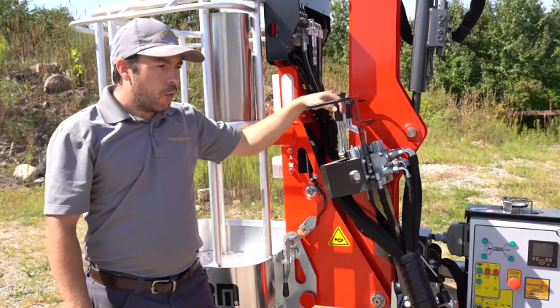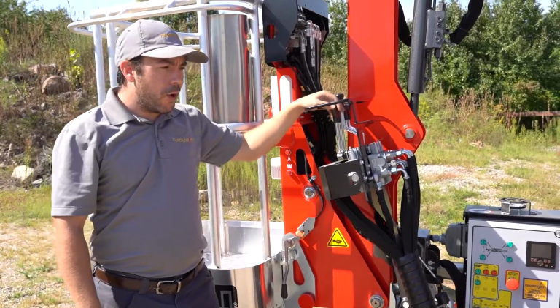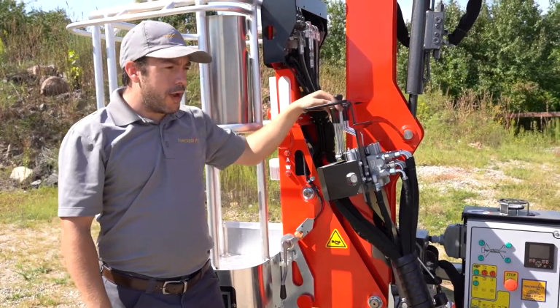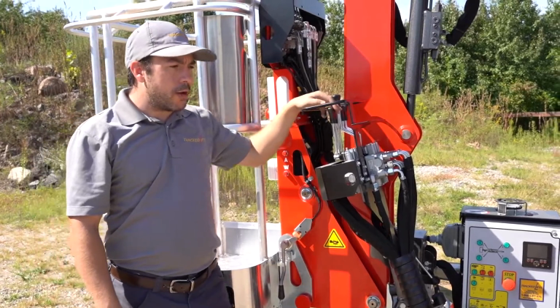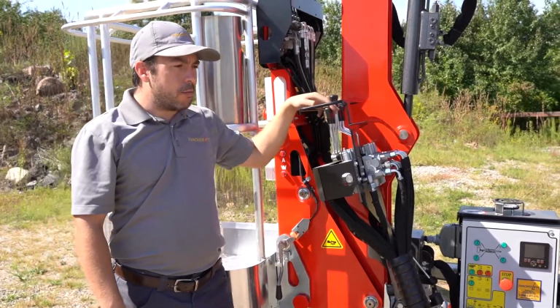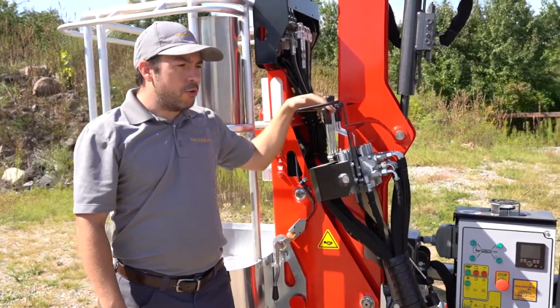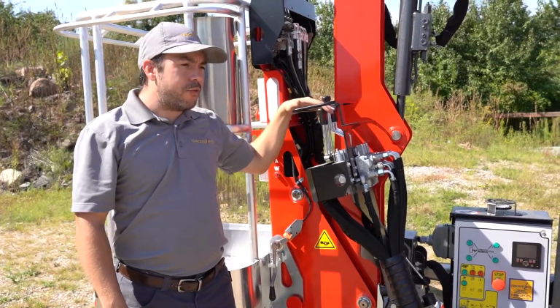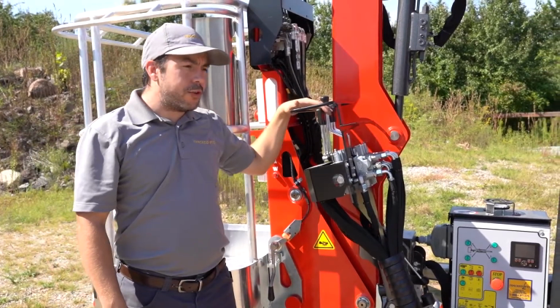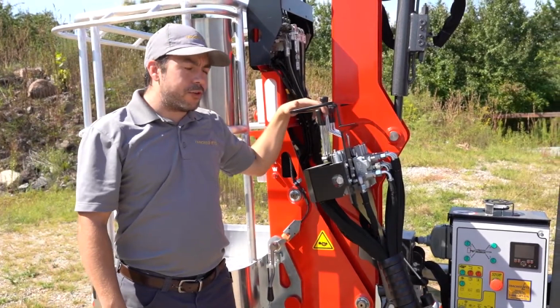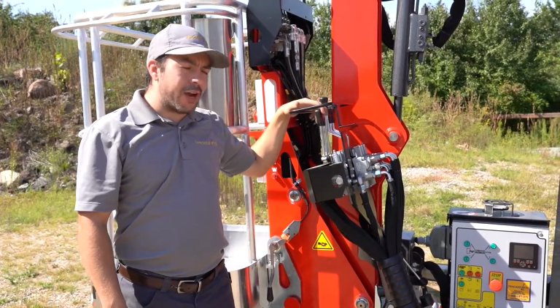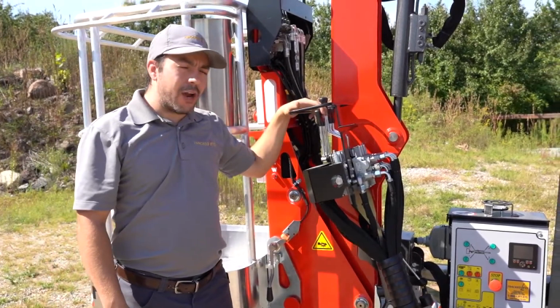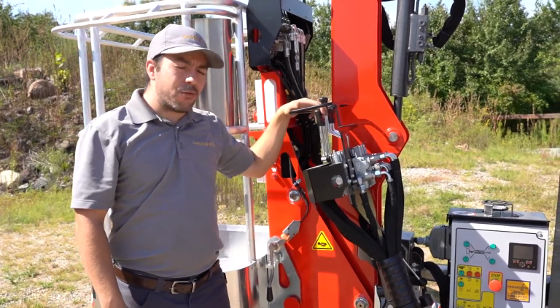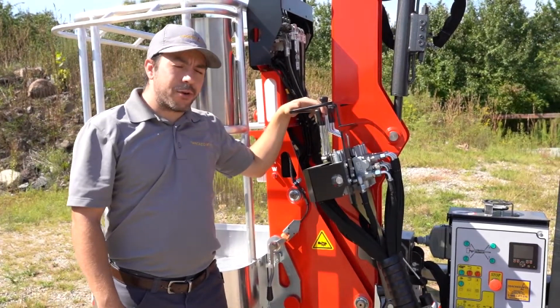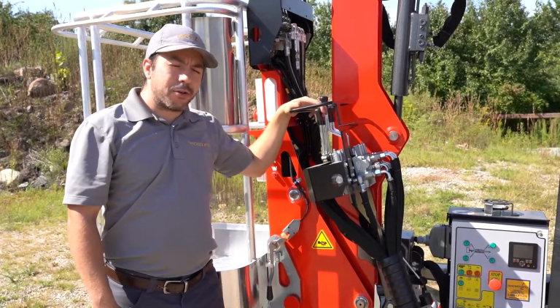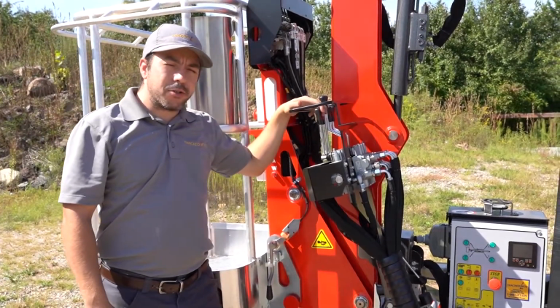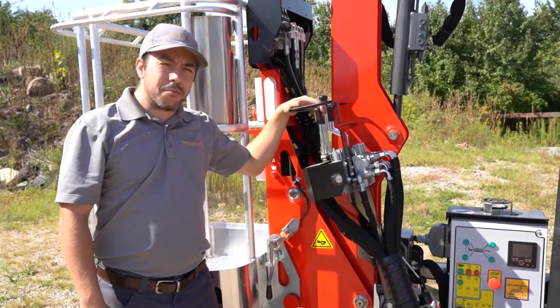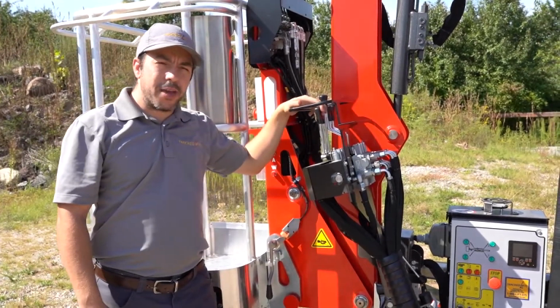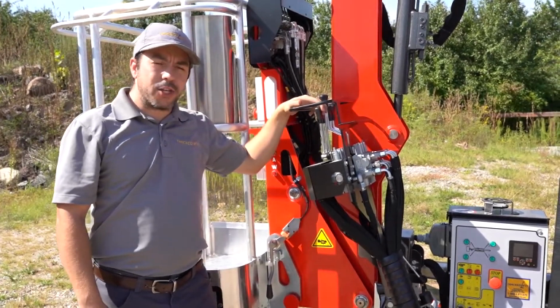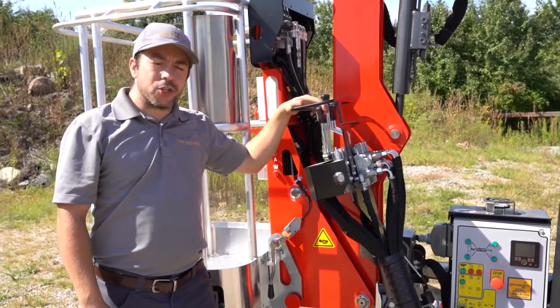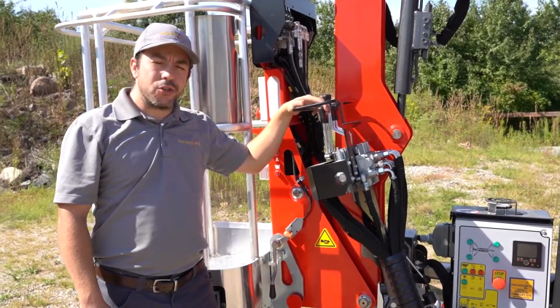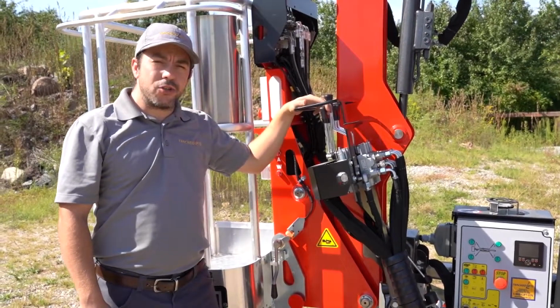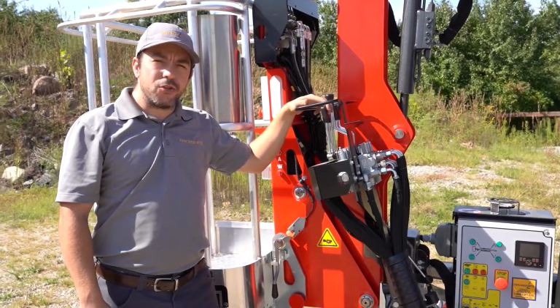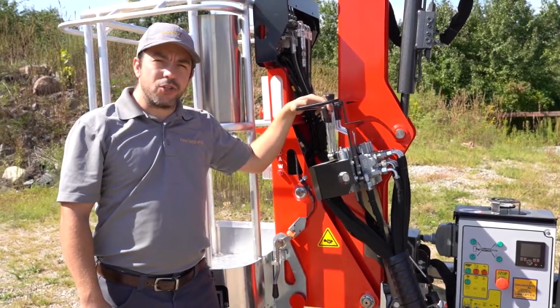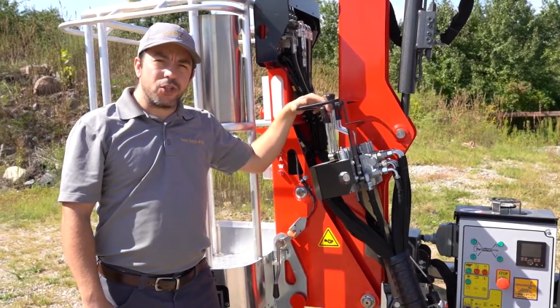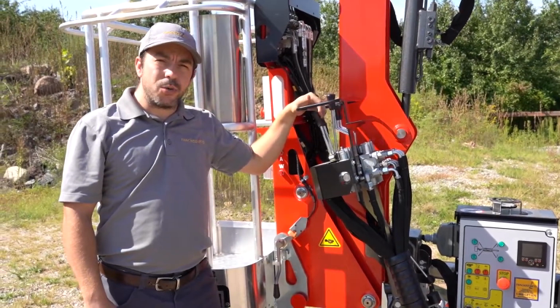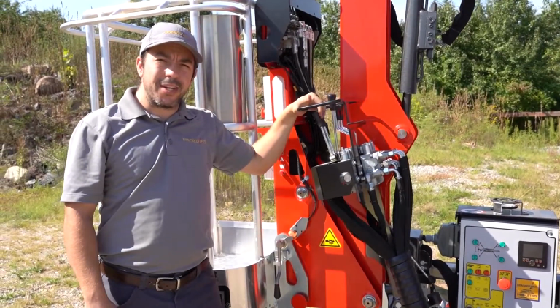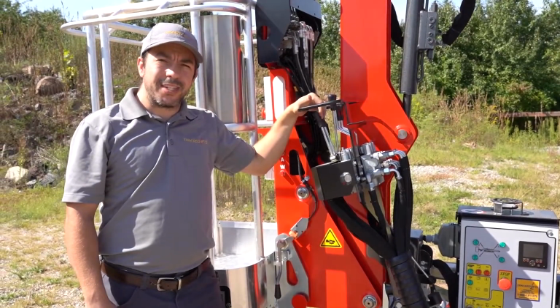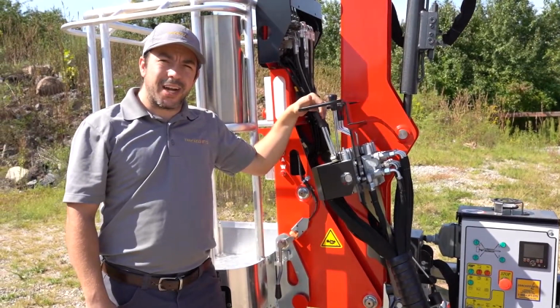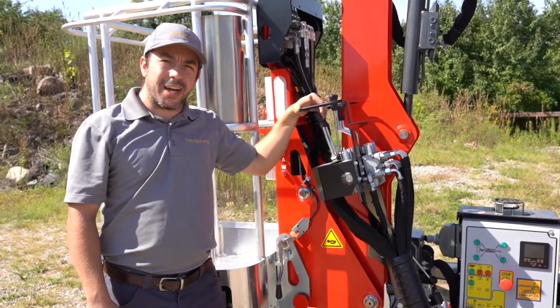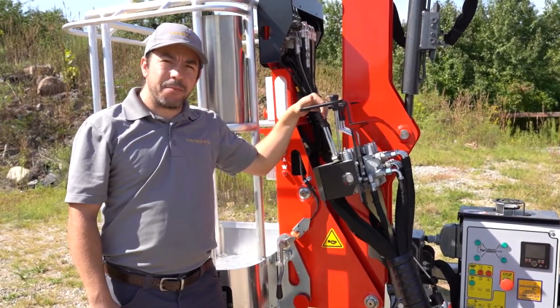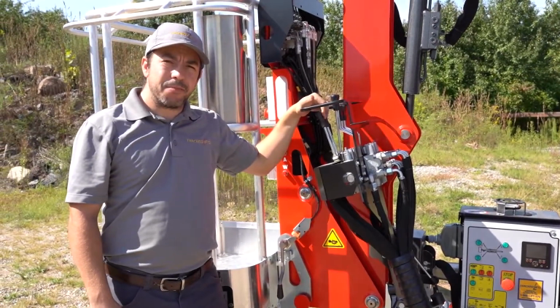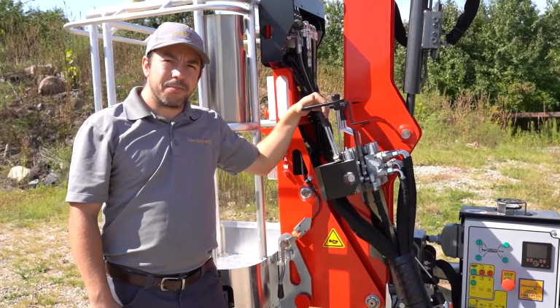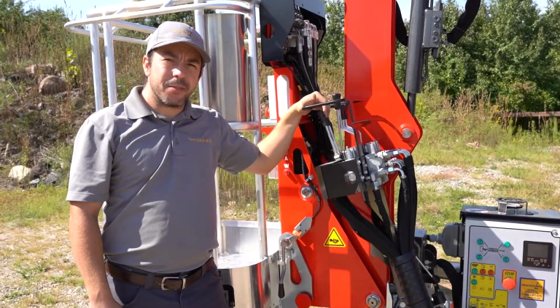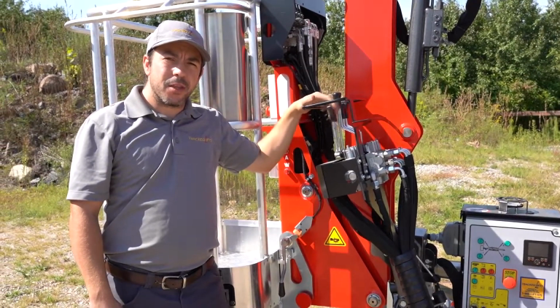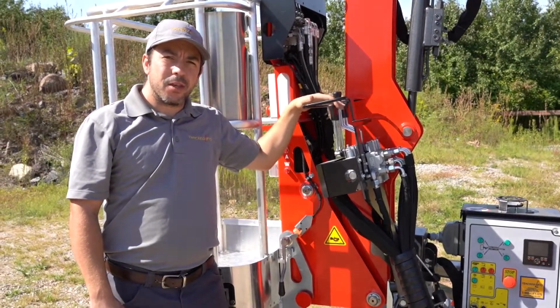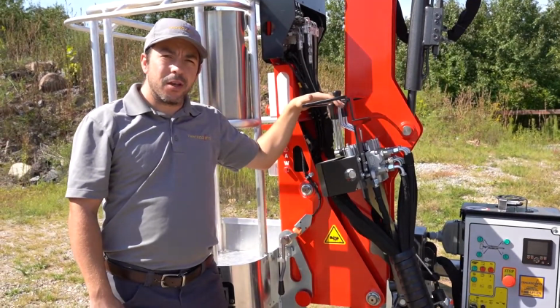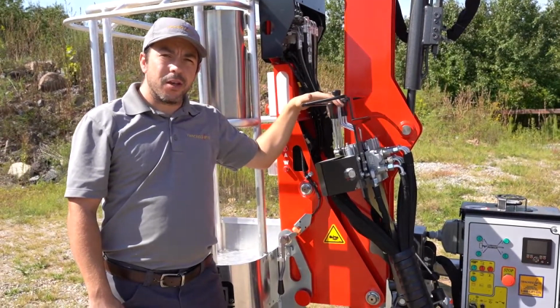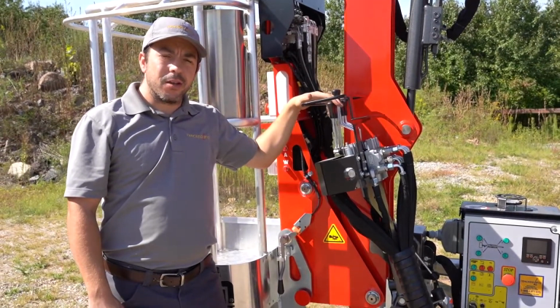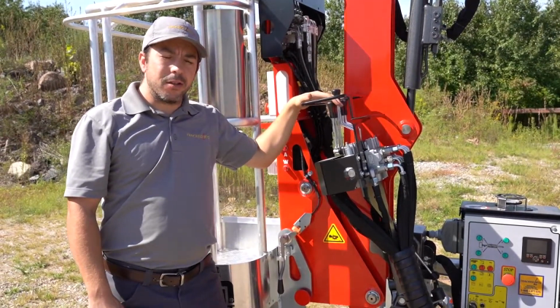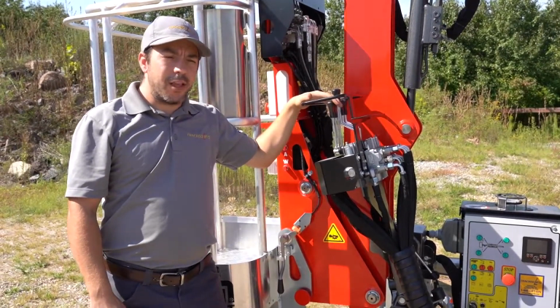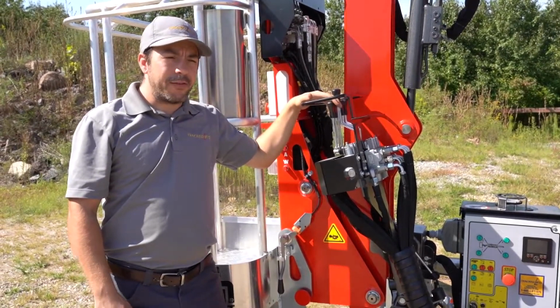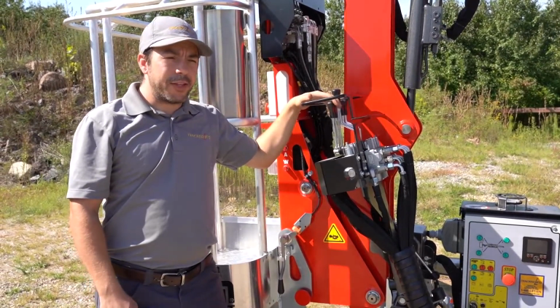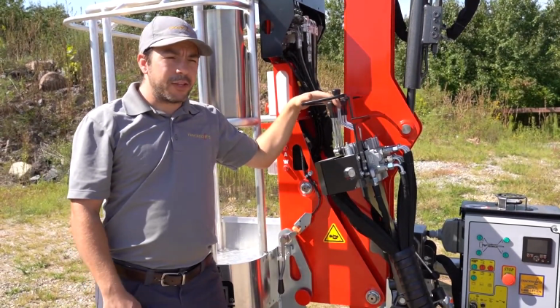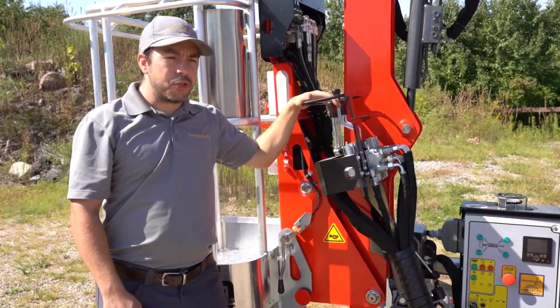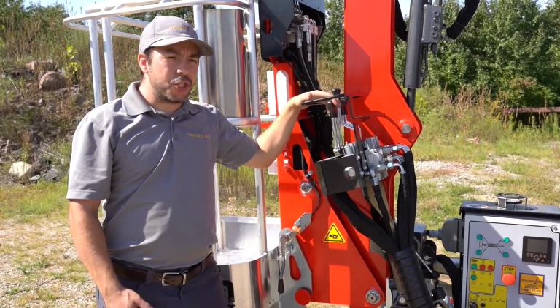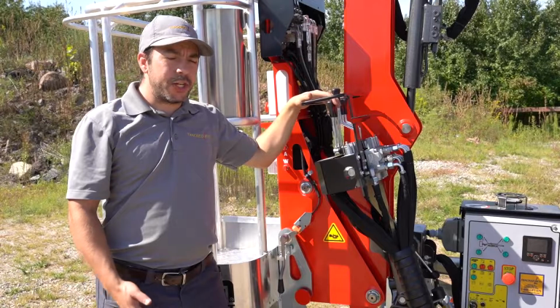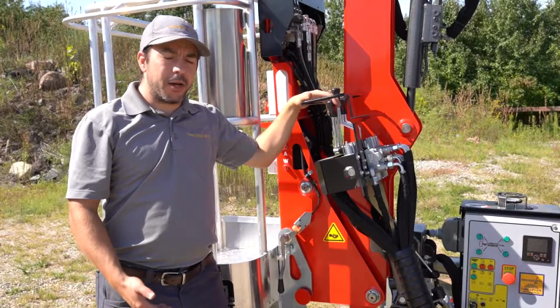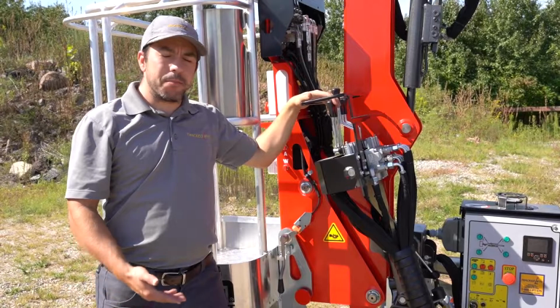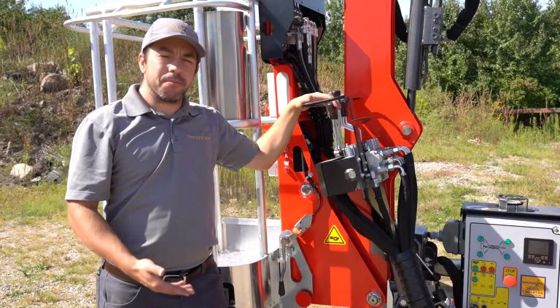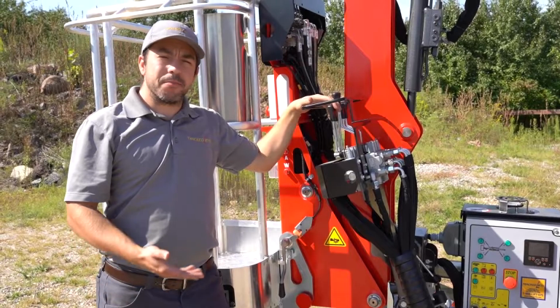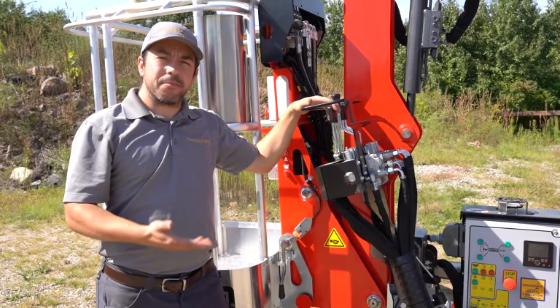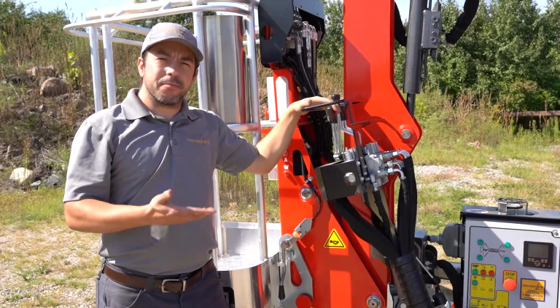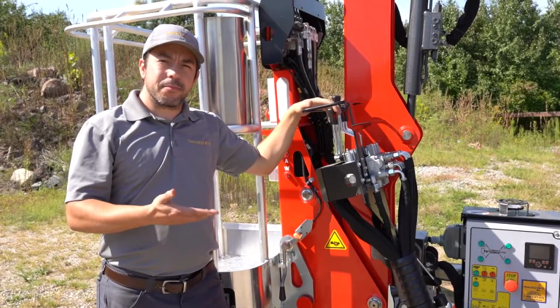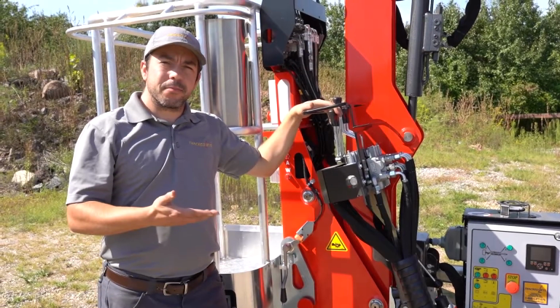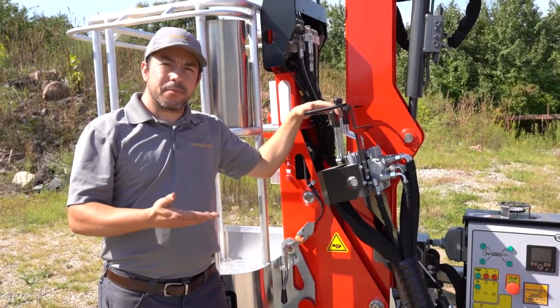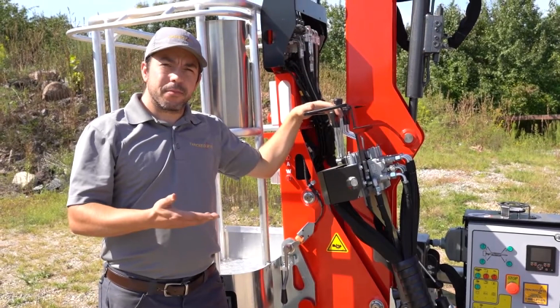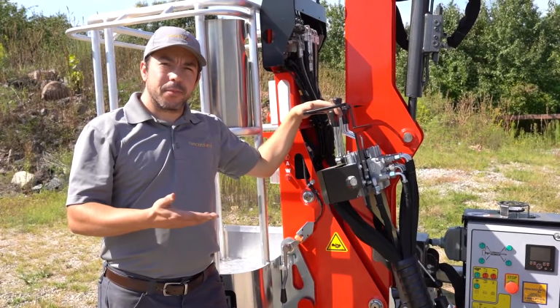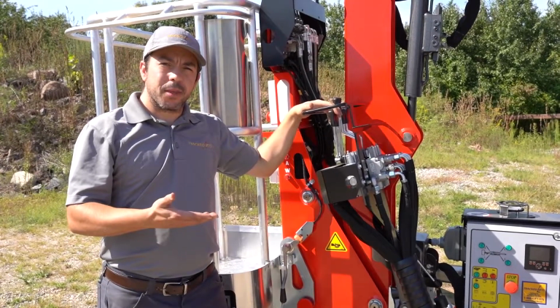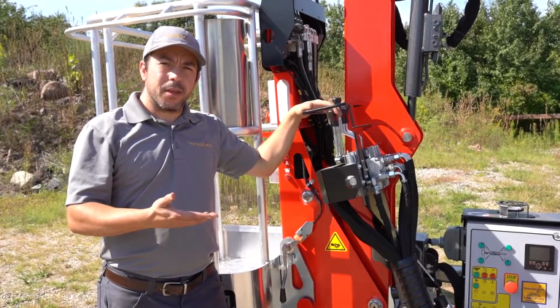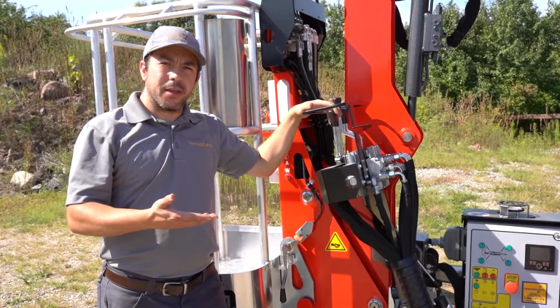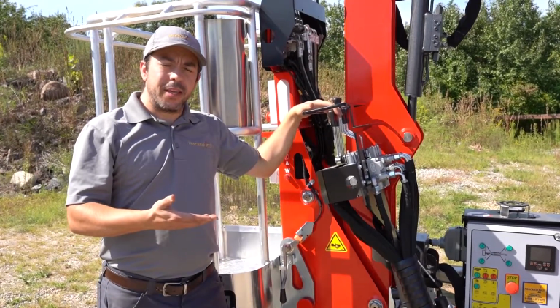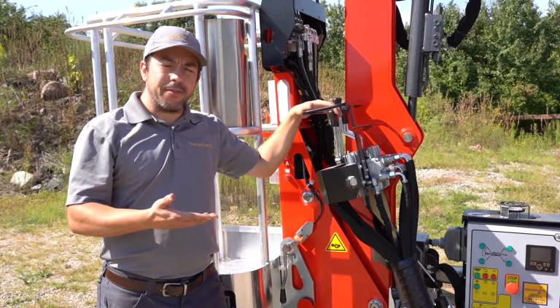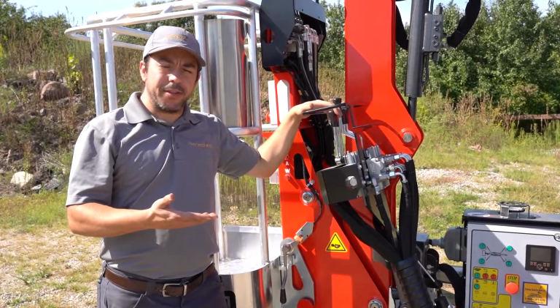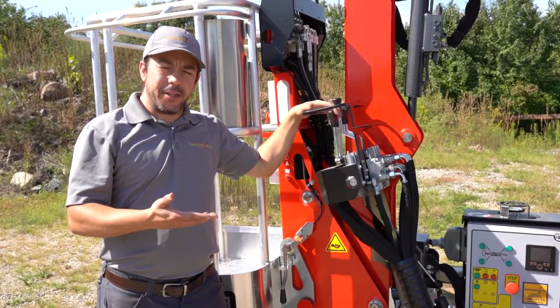When moving your outriggers, make sure you do two at a time, leveling the machine up evenly.